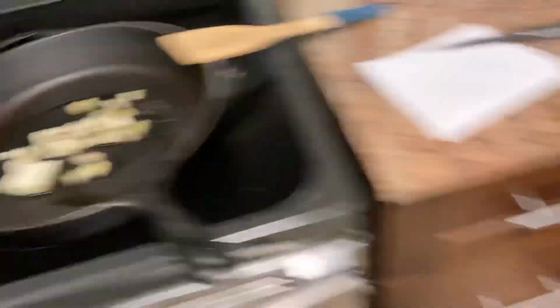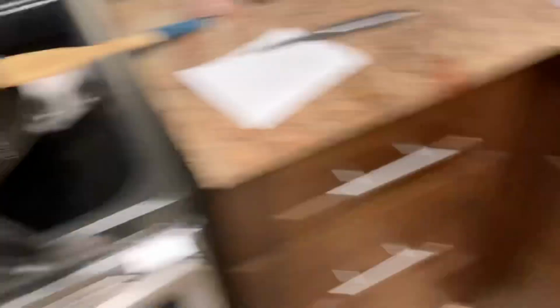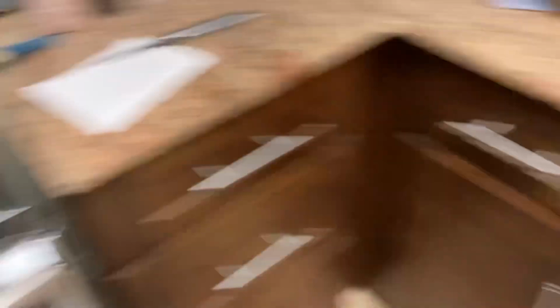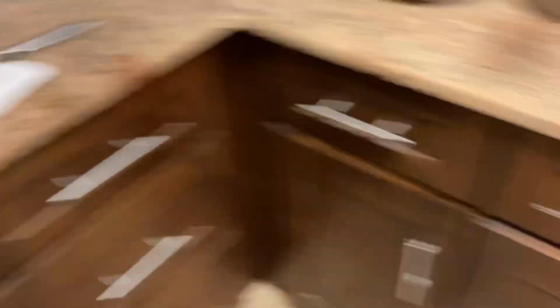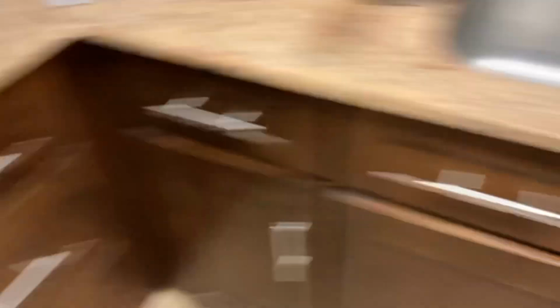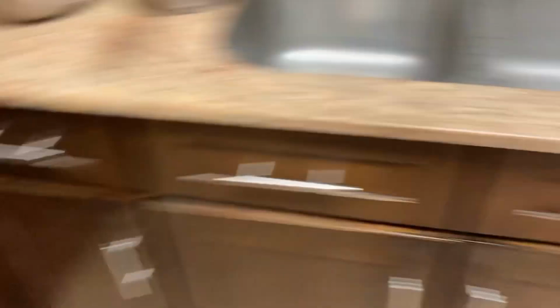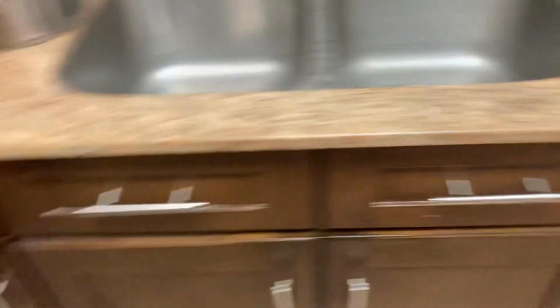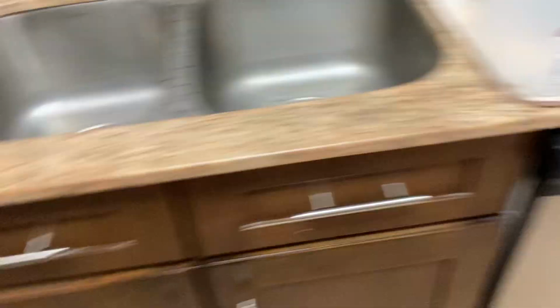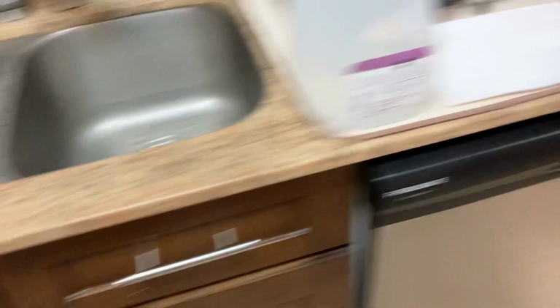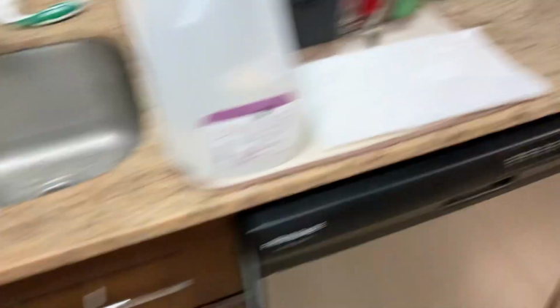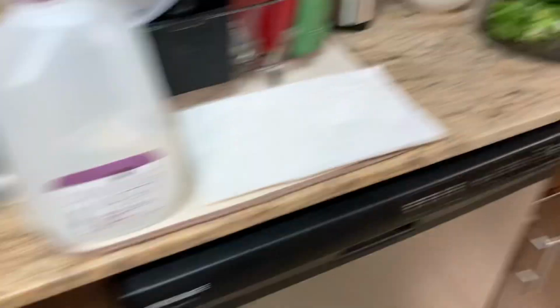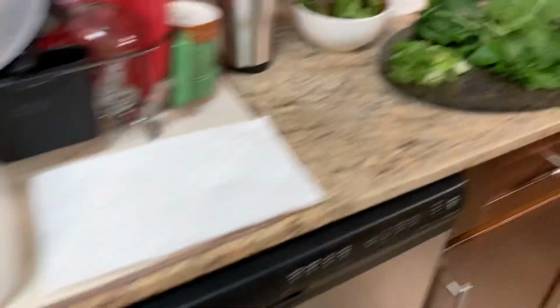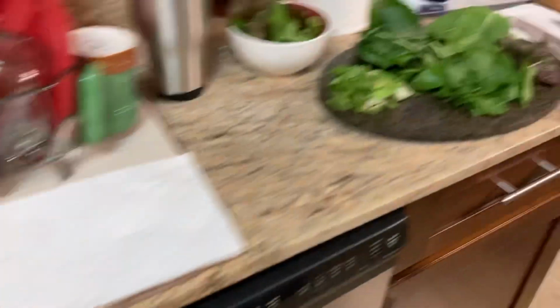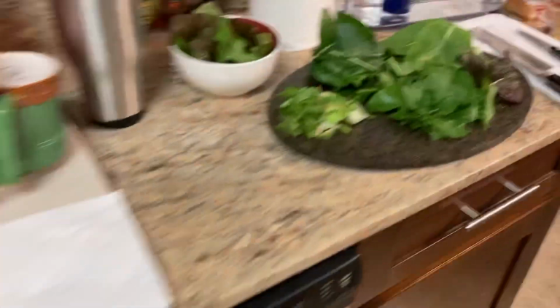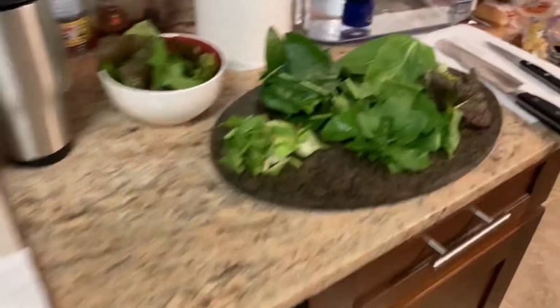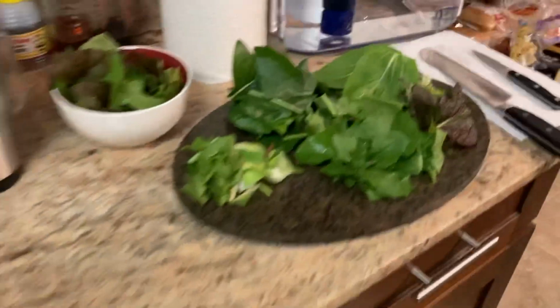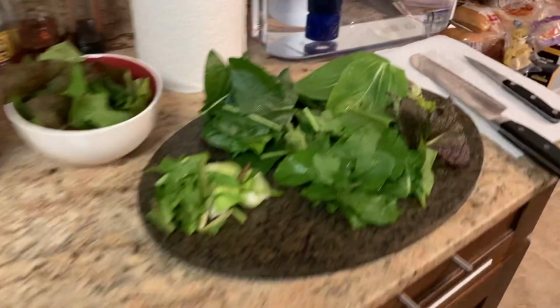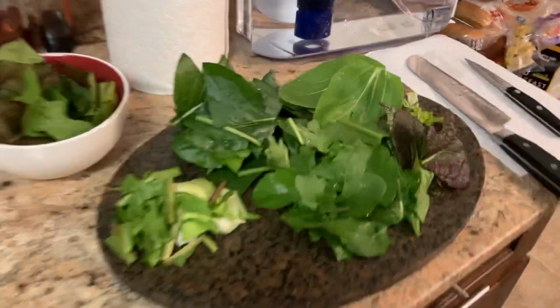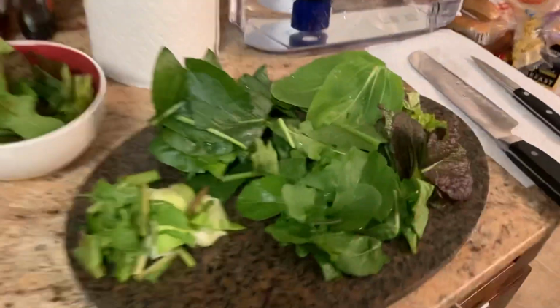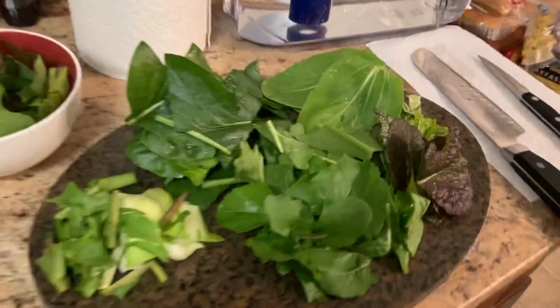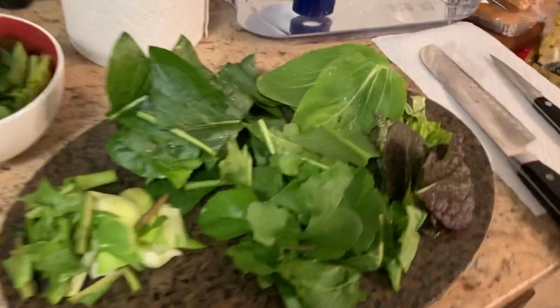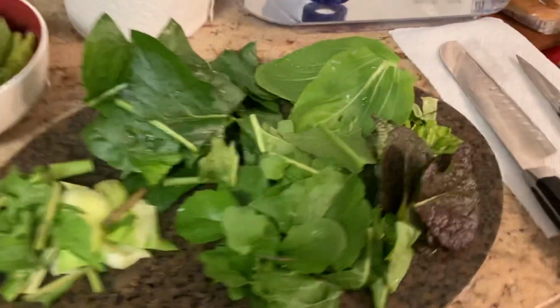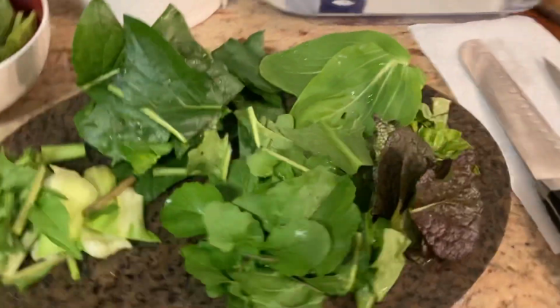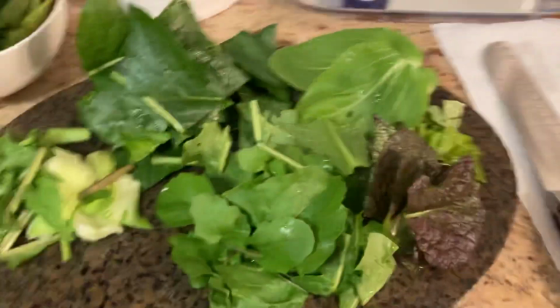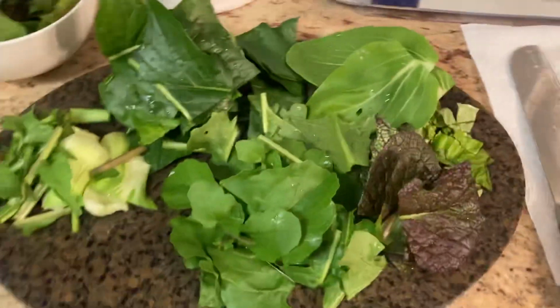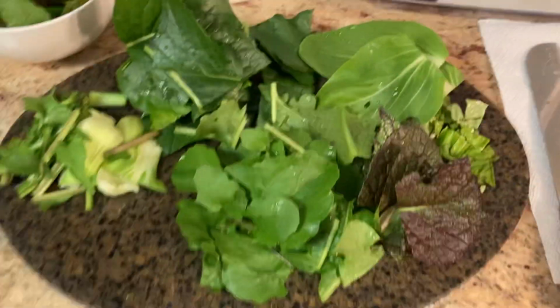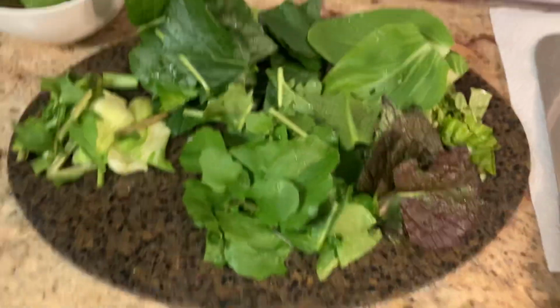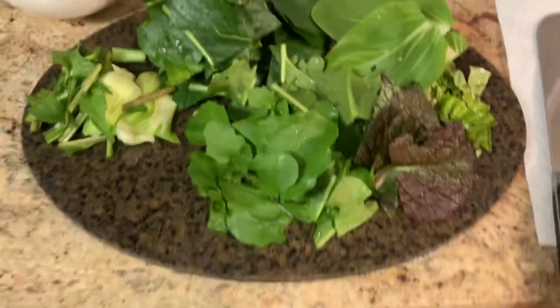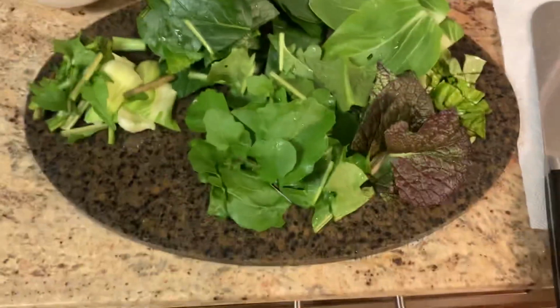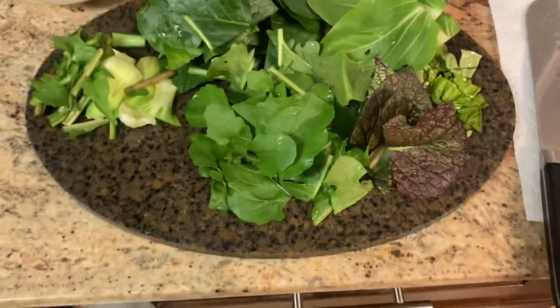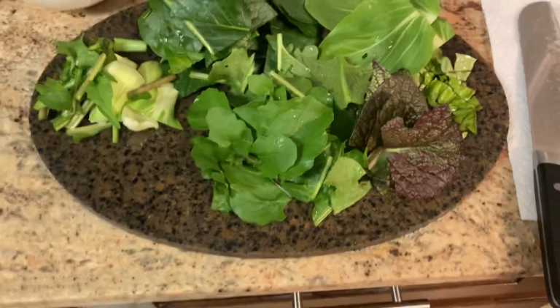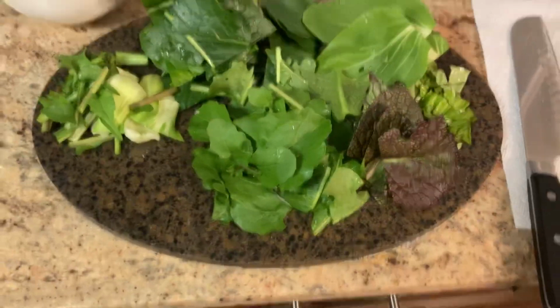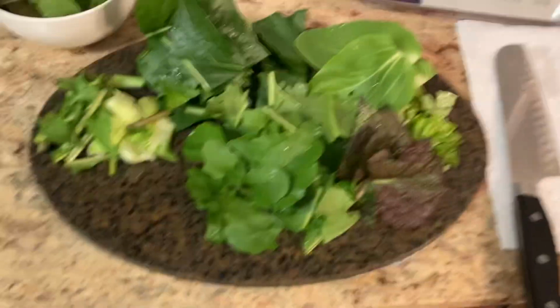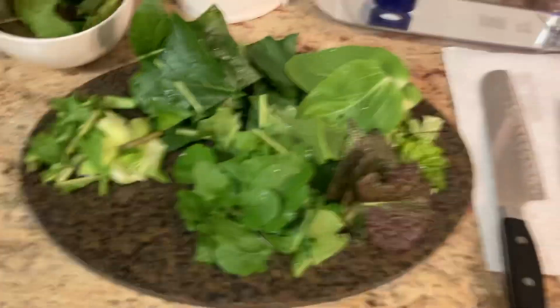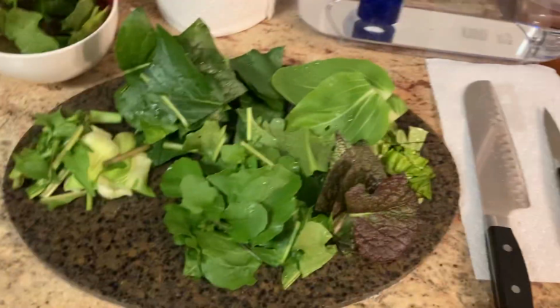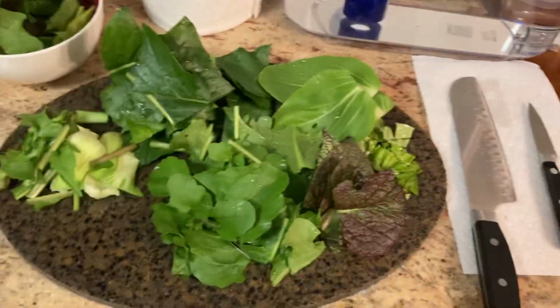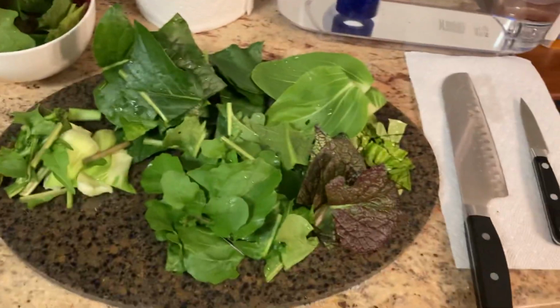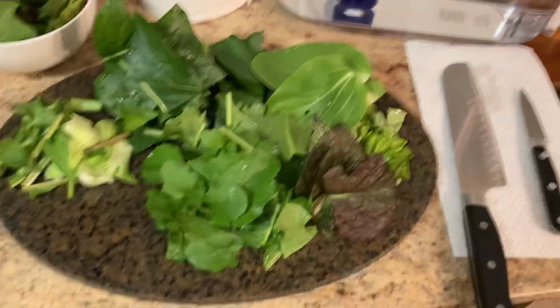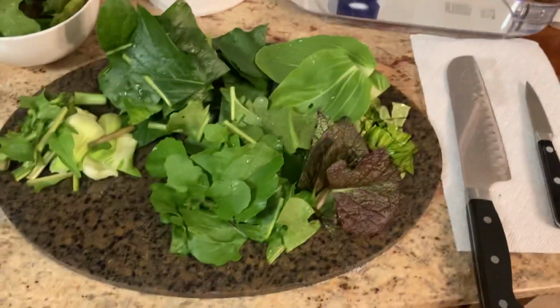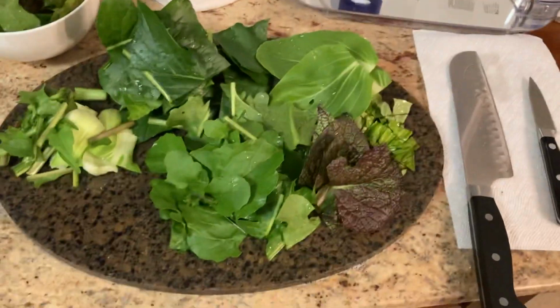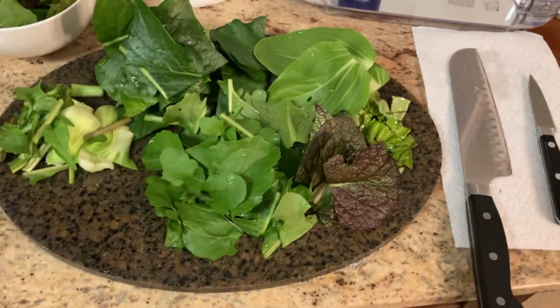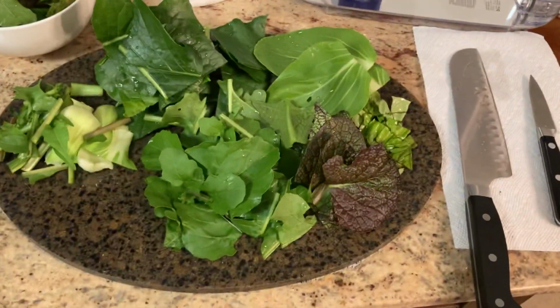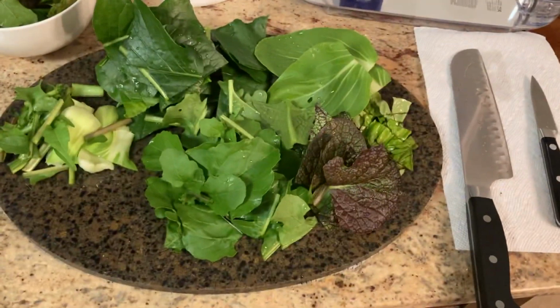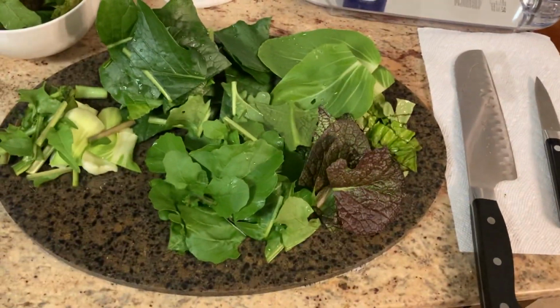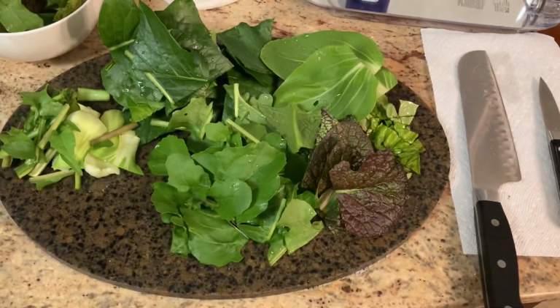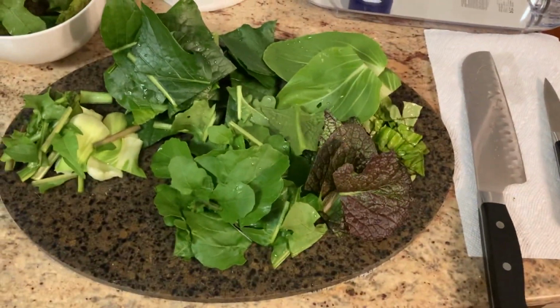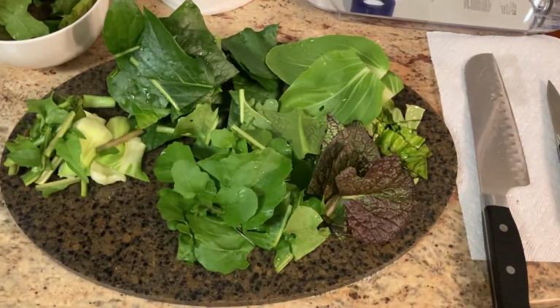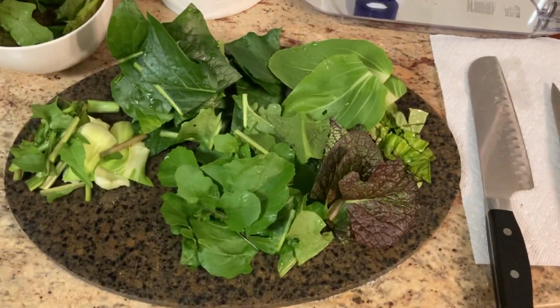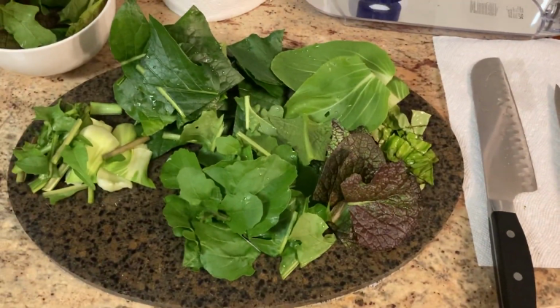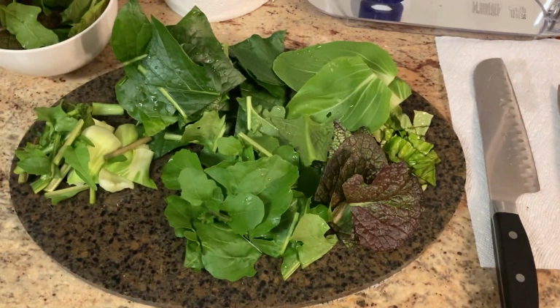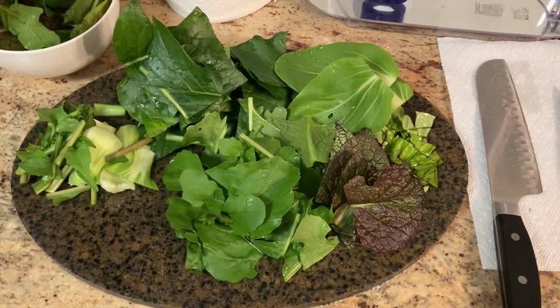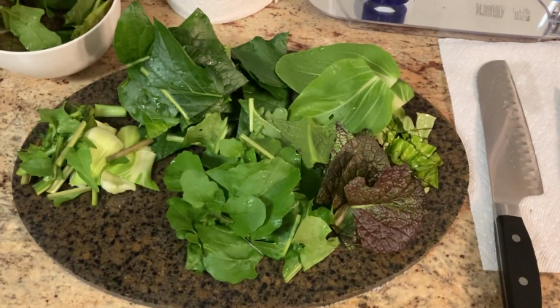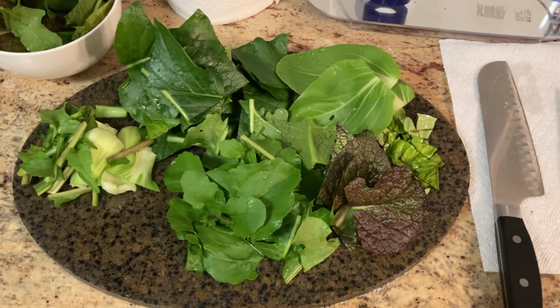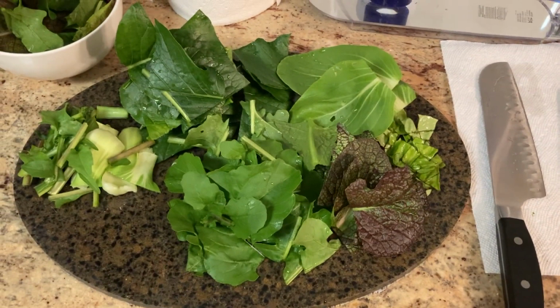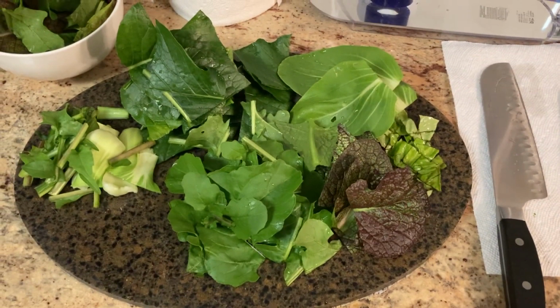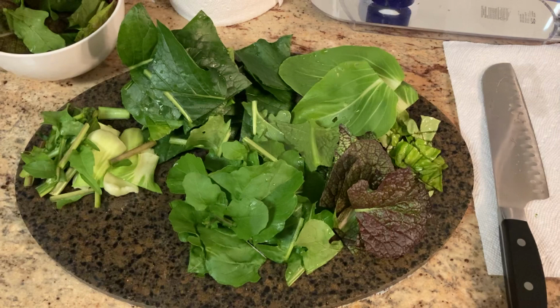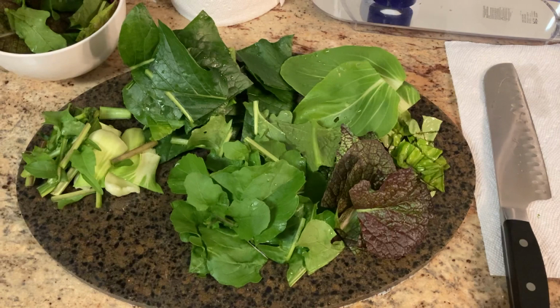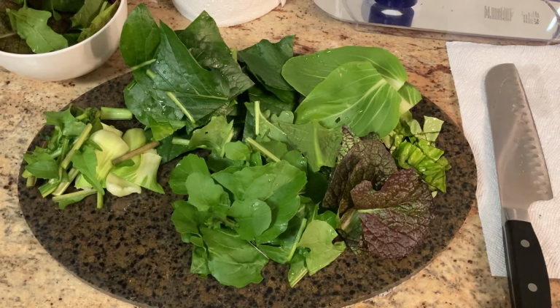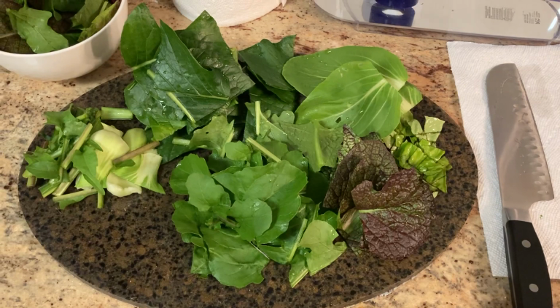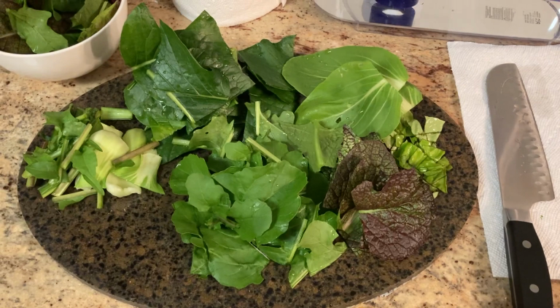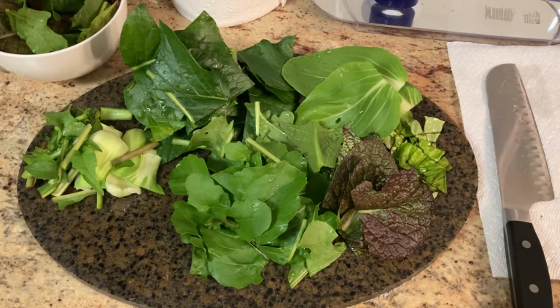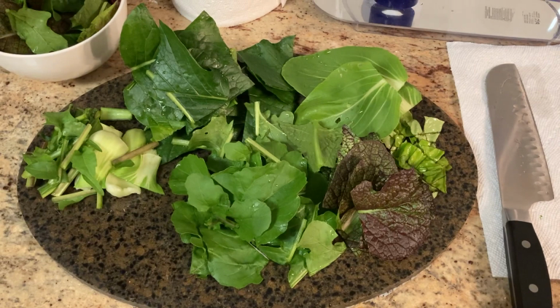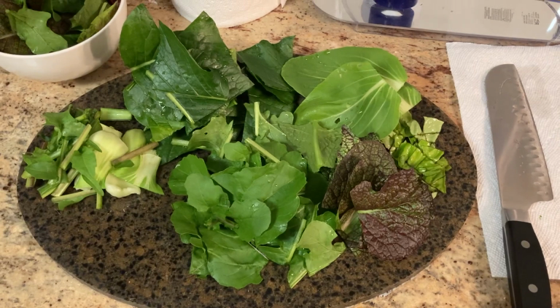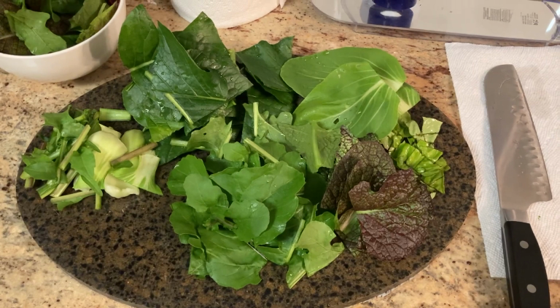Just figured I'd show everybody what I do for the stir fry. See you next time.